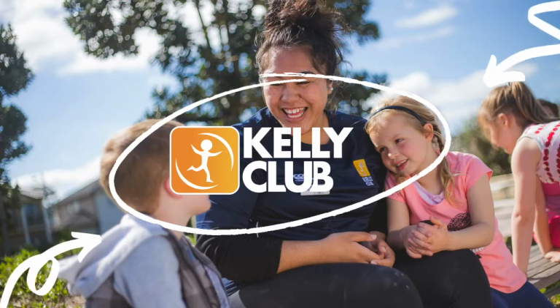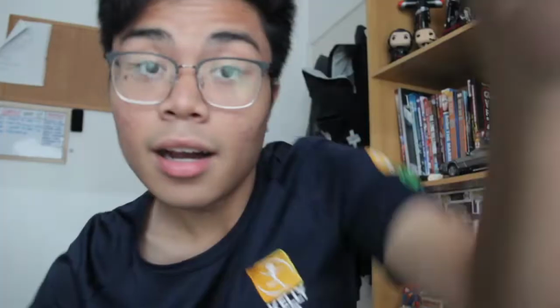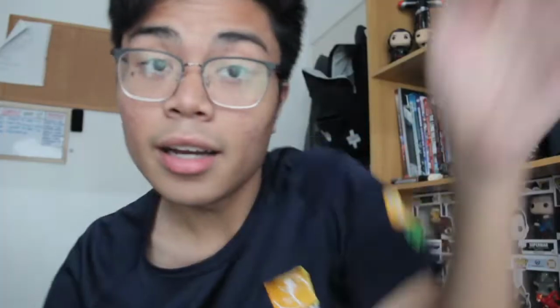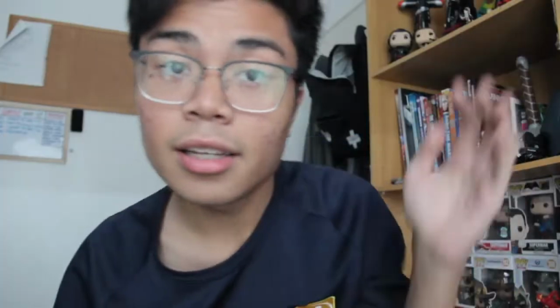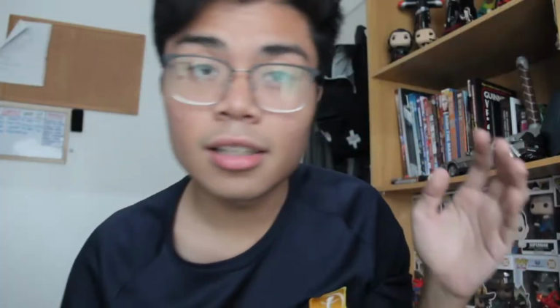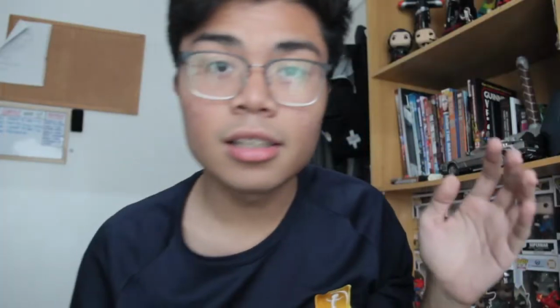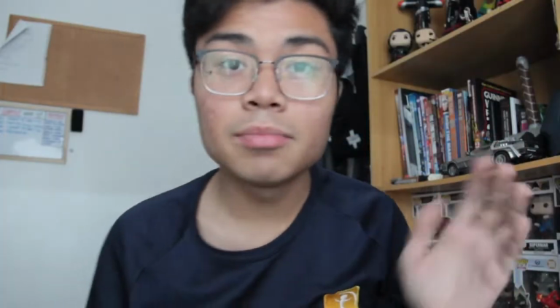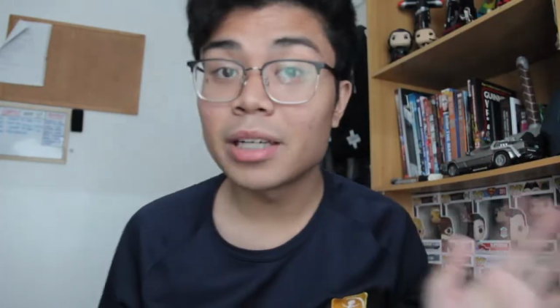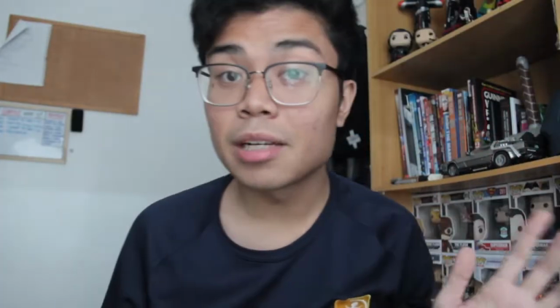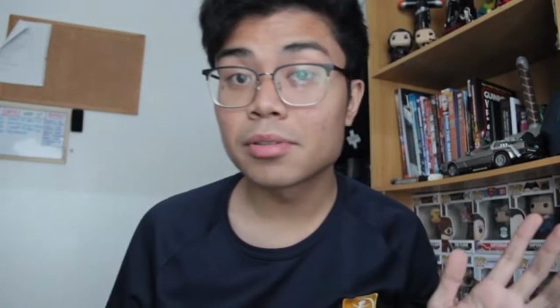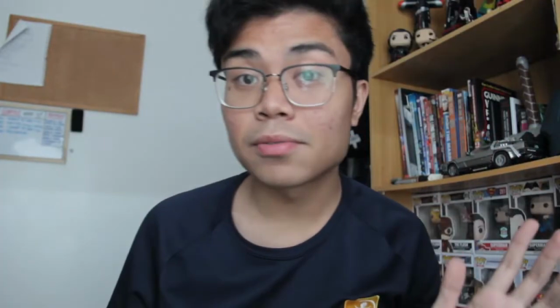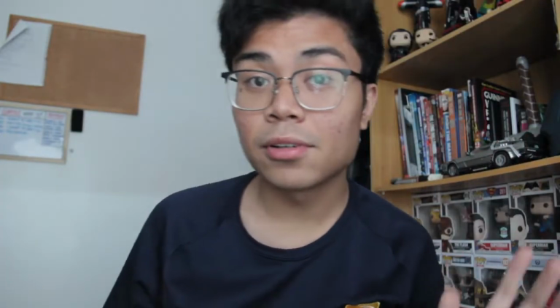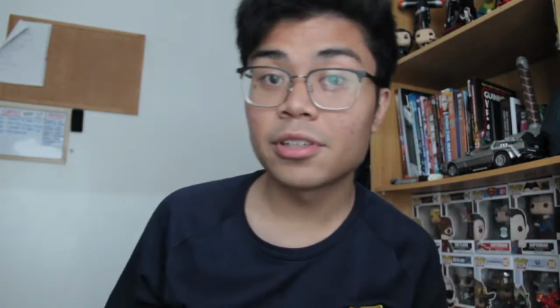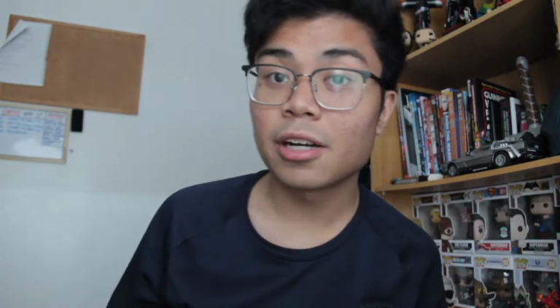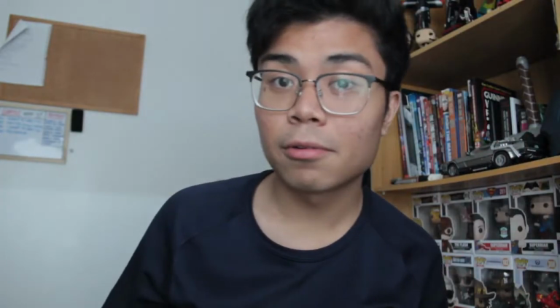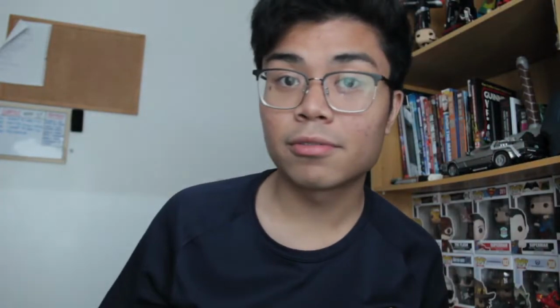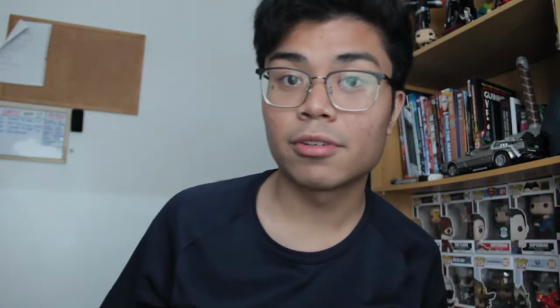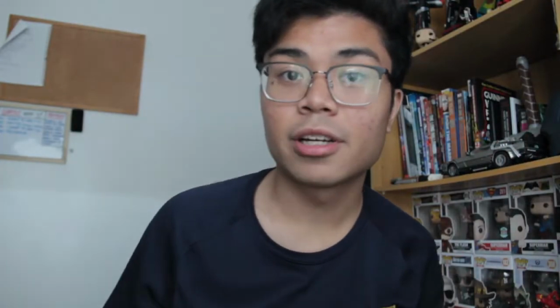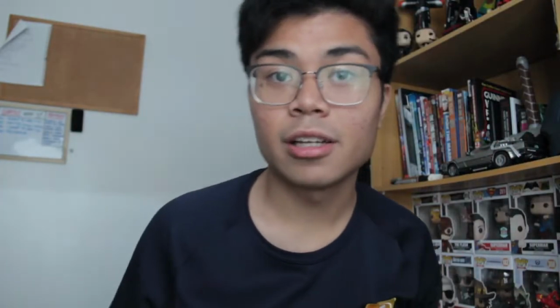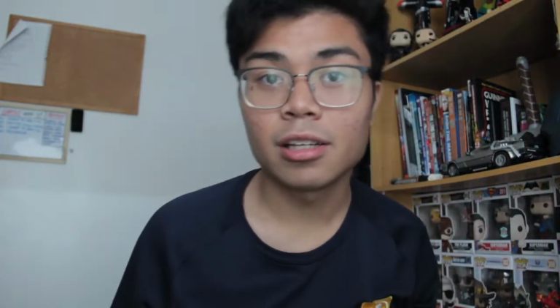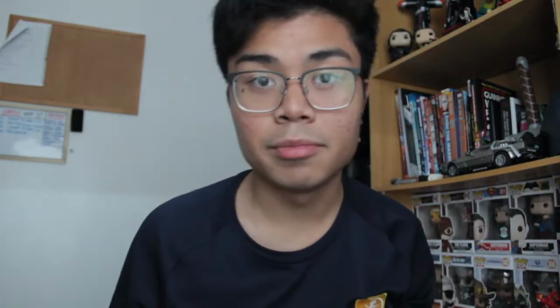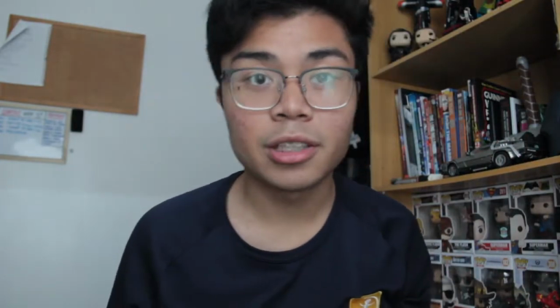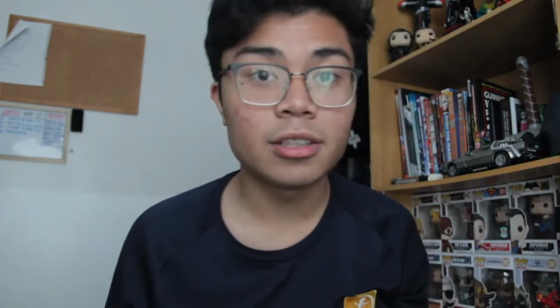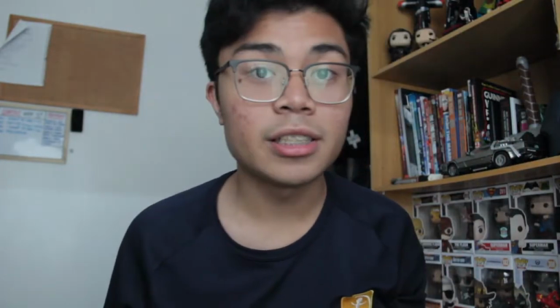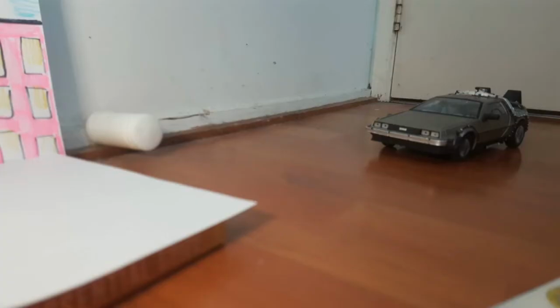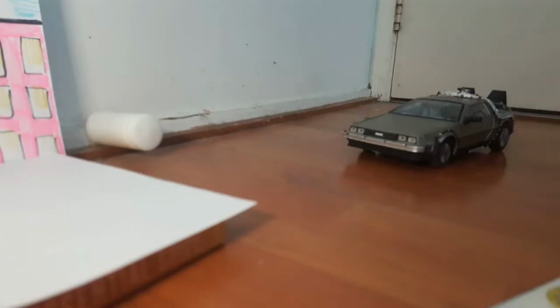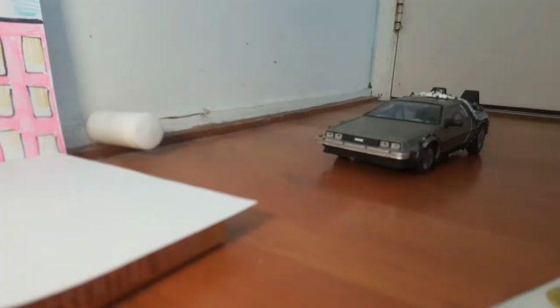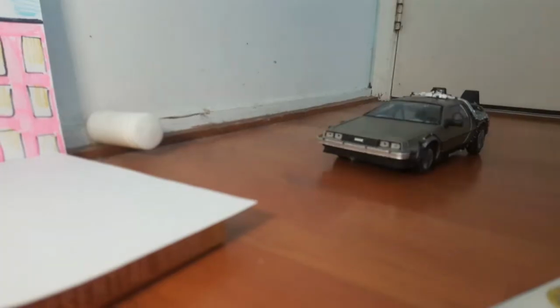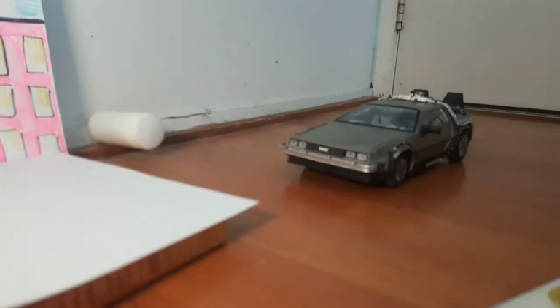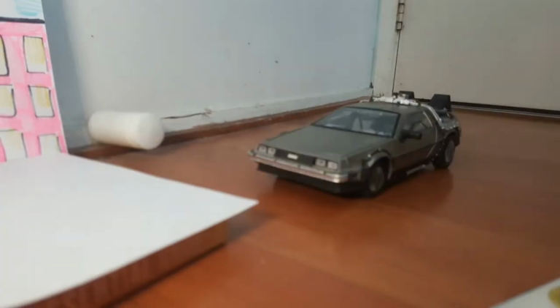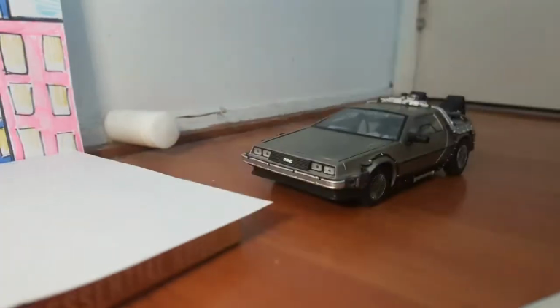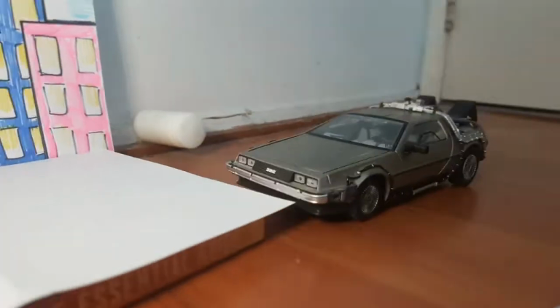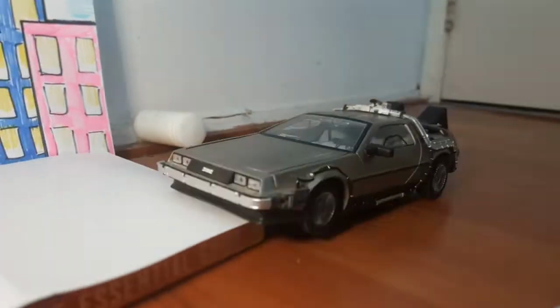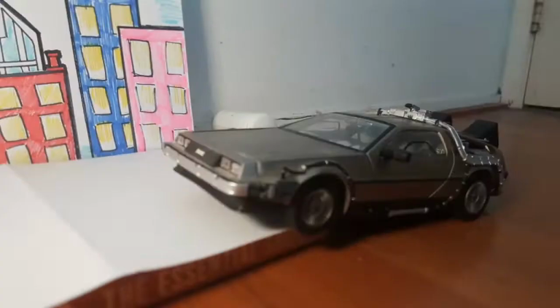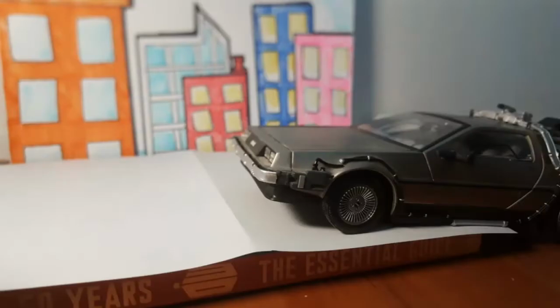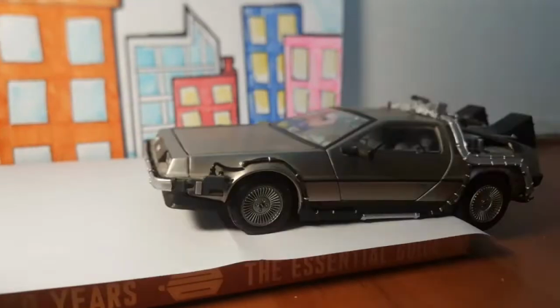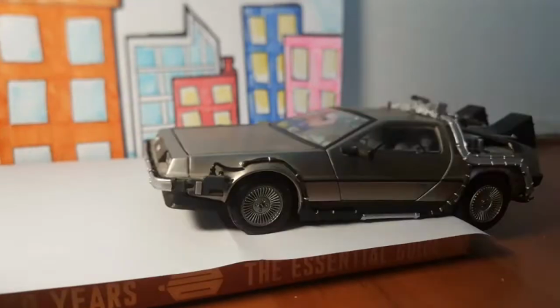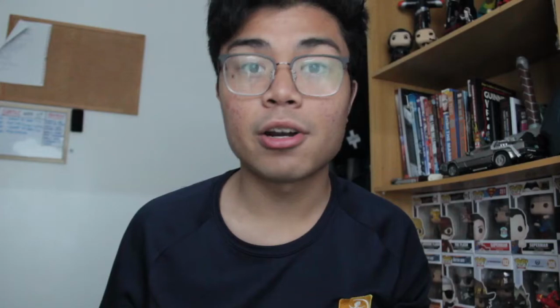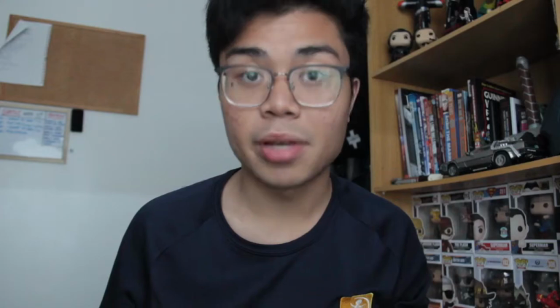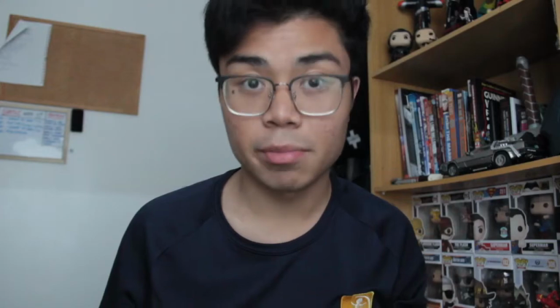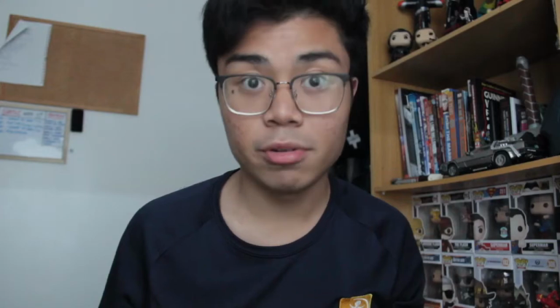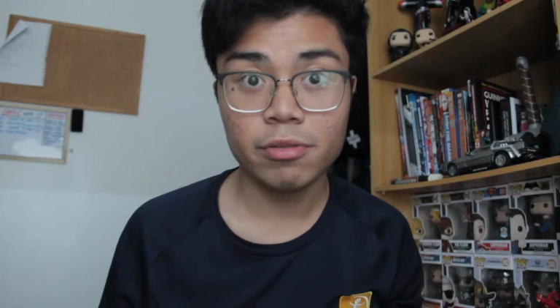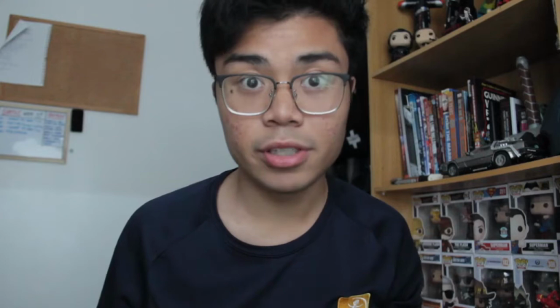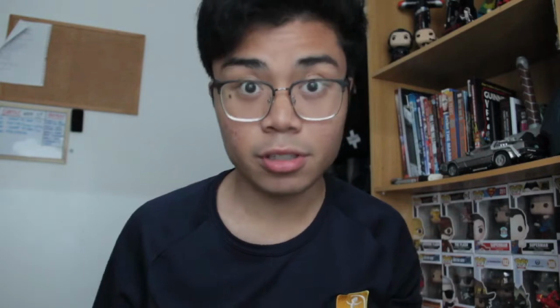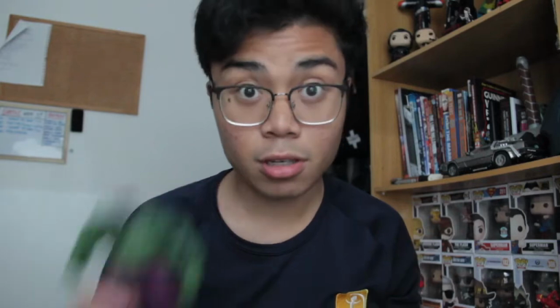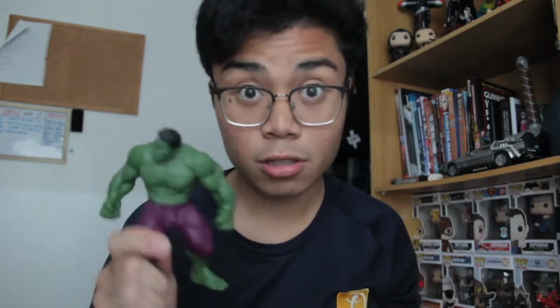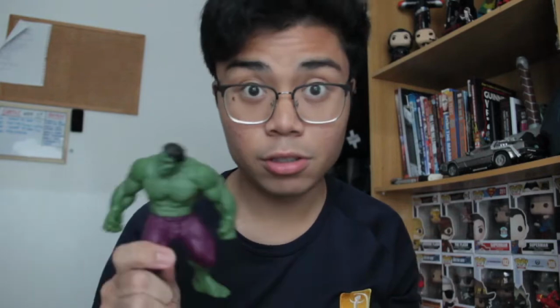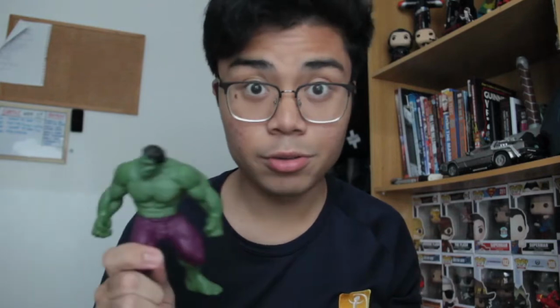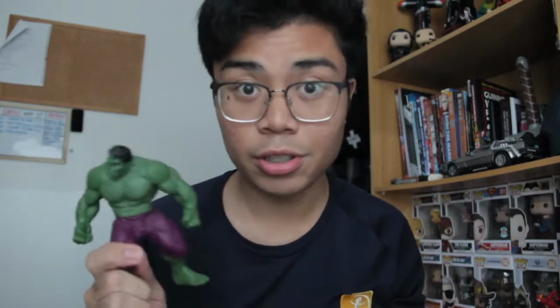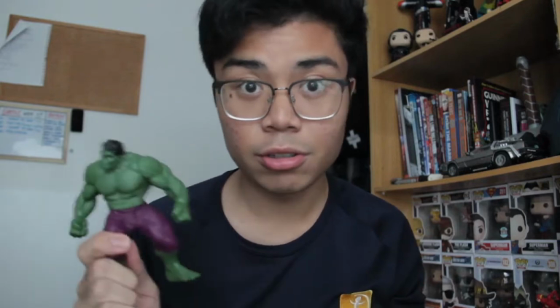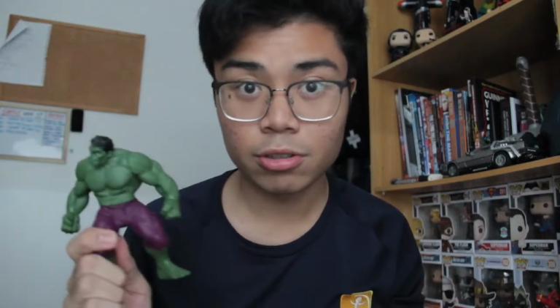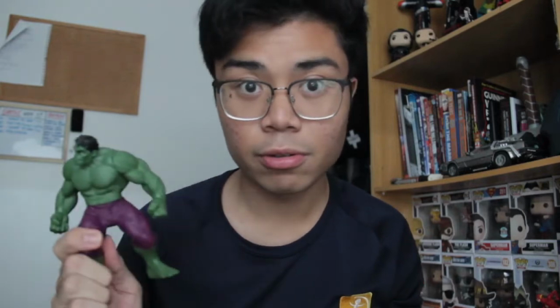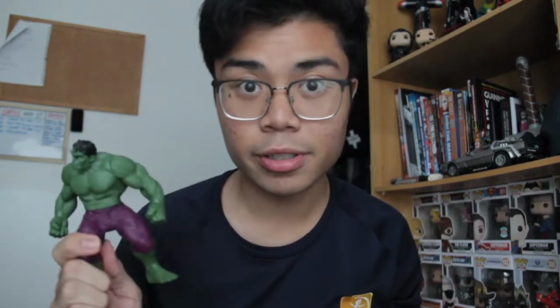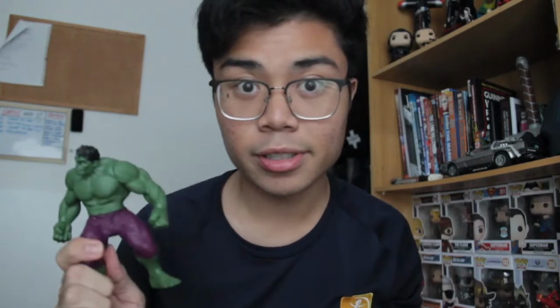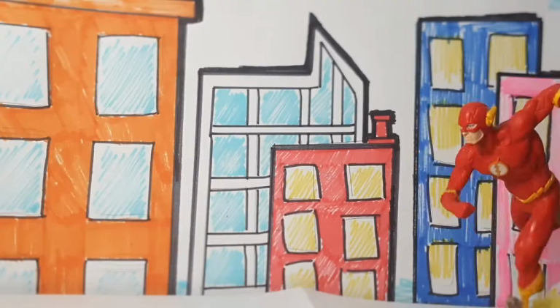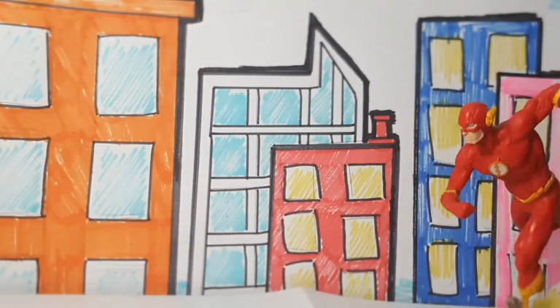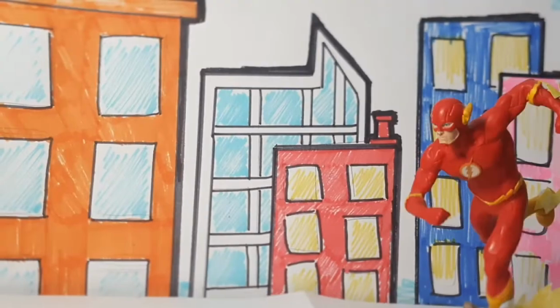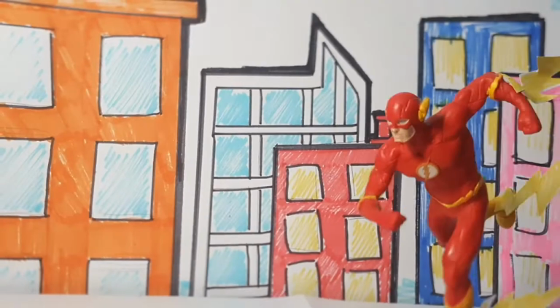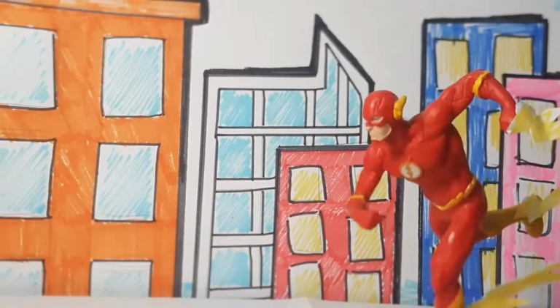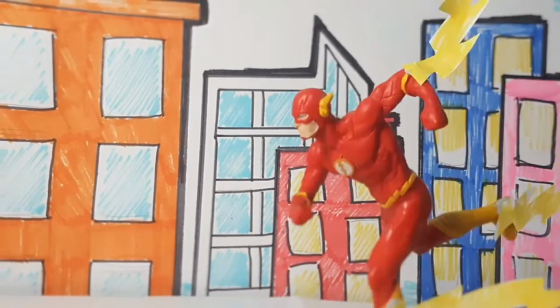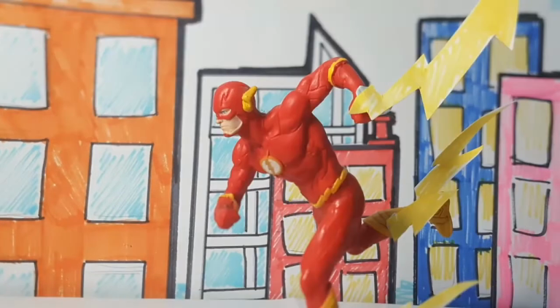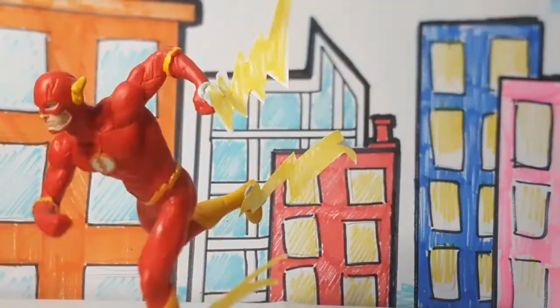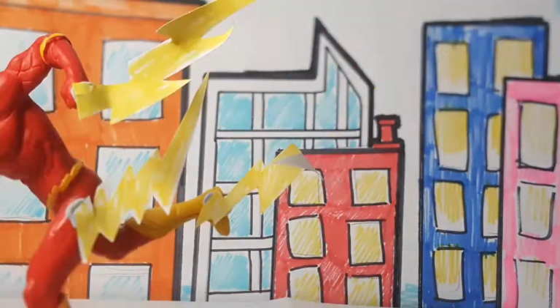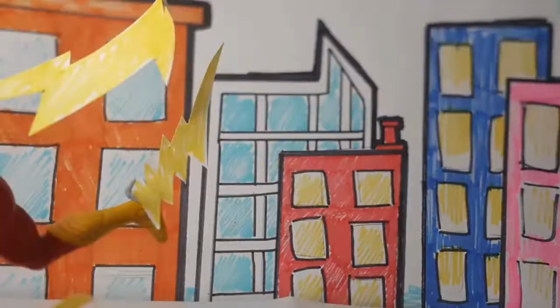Hi Kelly Club, my name is Roland, I work for Kelly Club Chelsea, and today I'll be showing you how to make movies using your toys and stop motion.